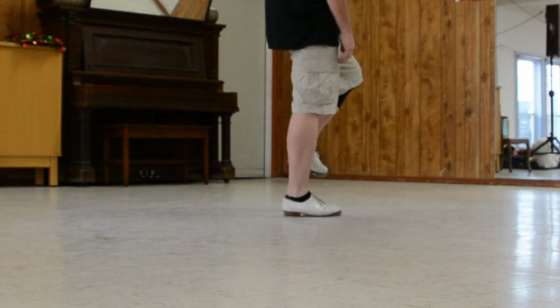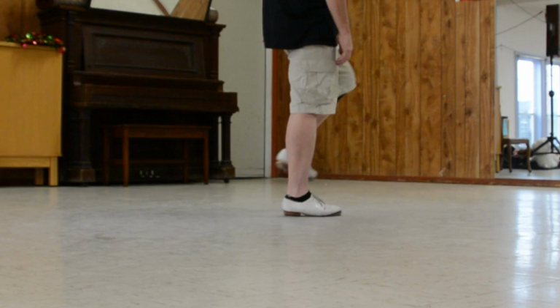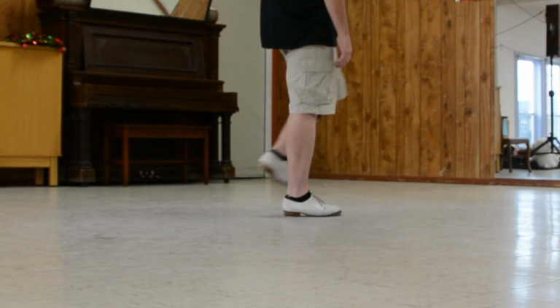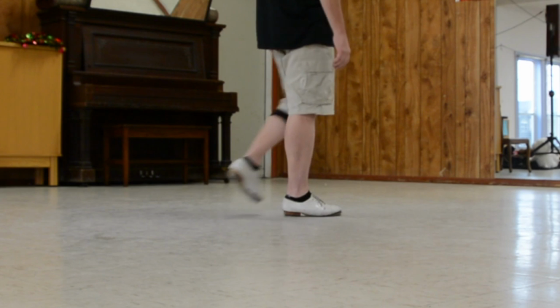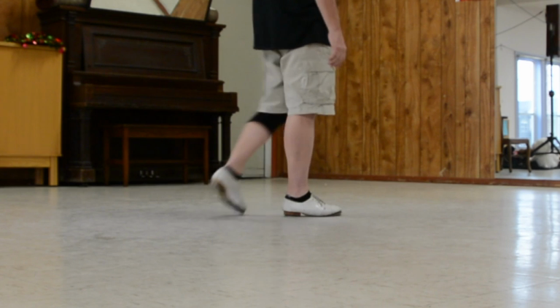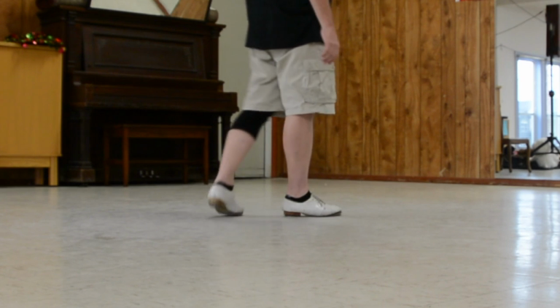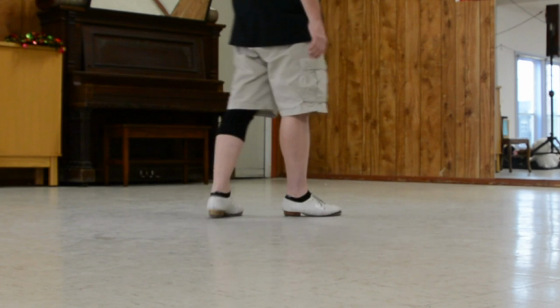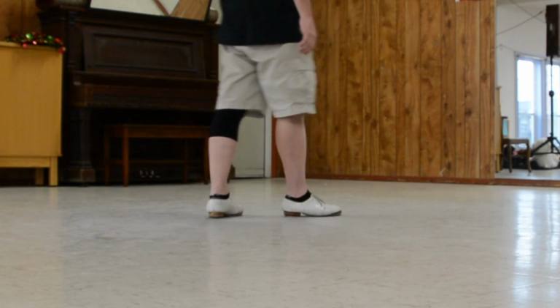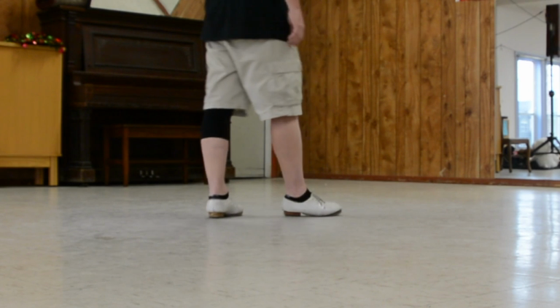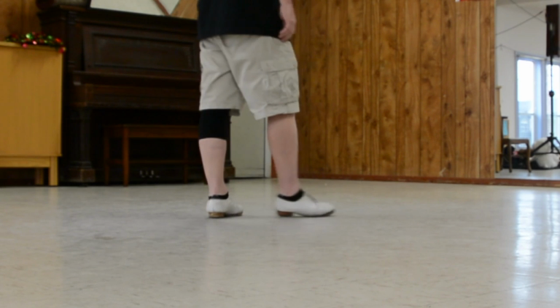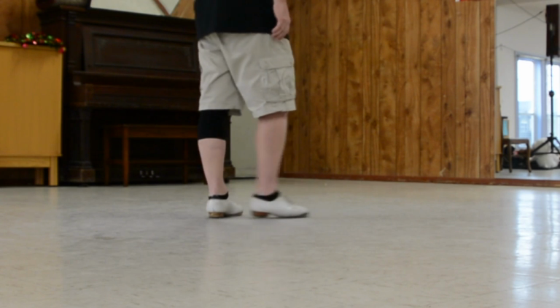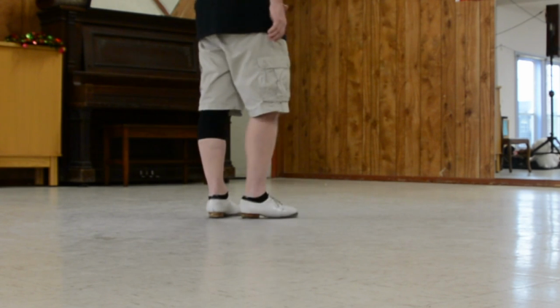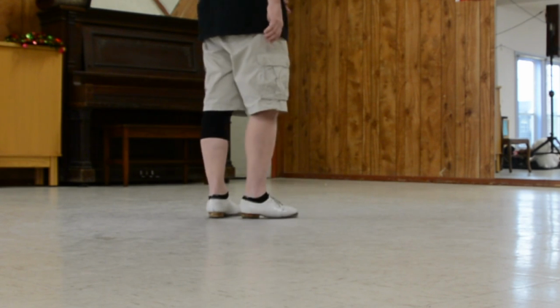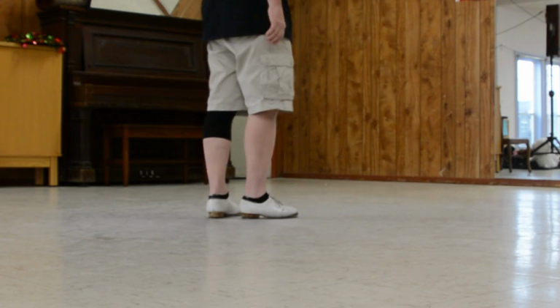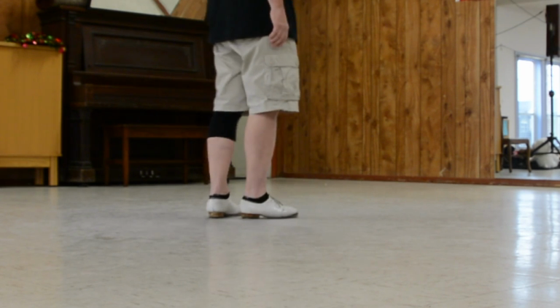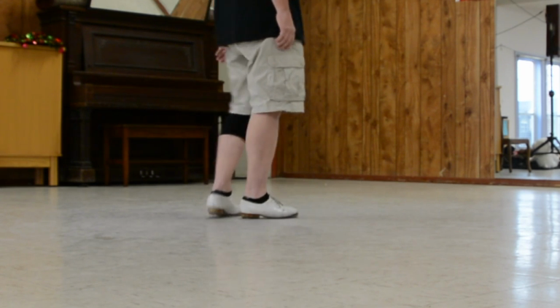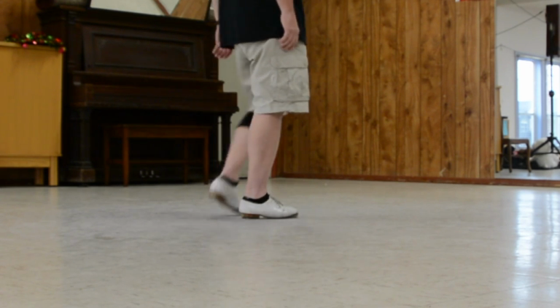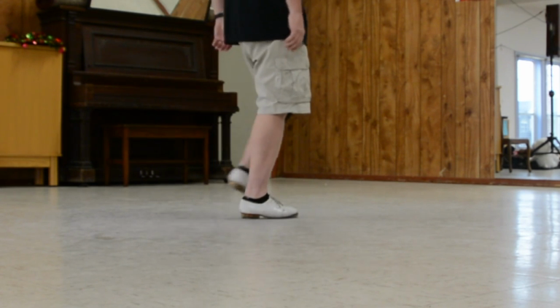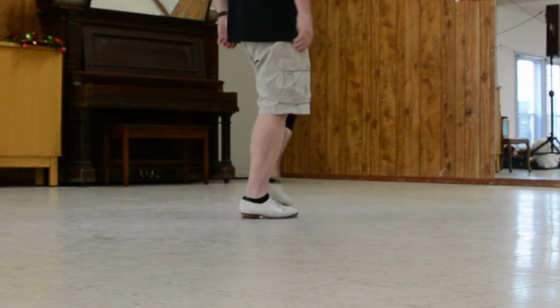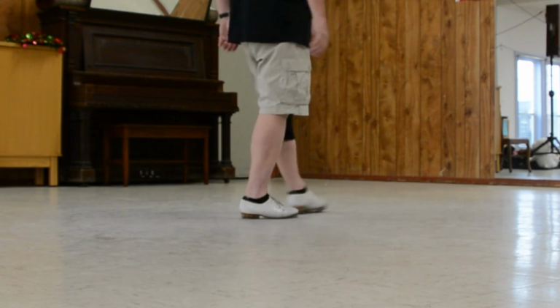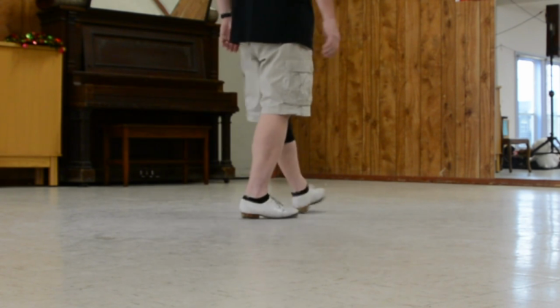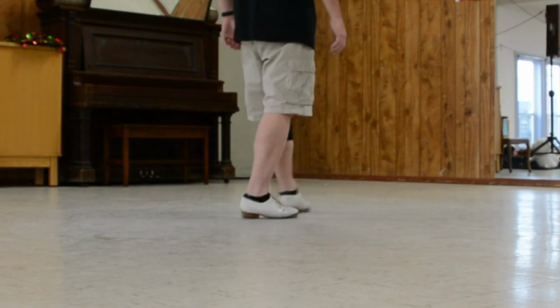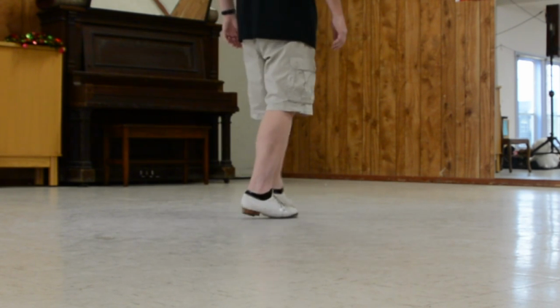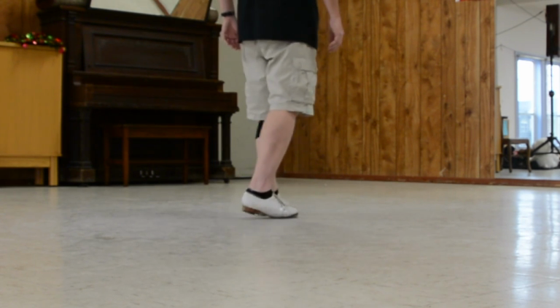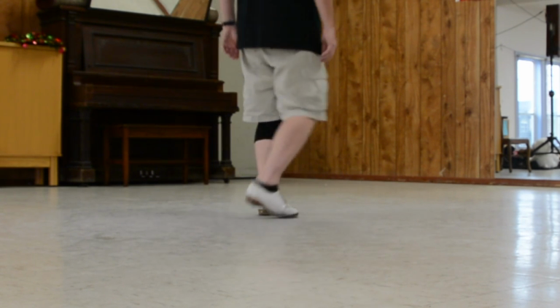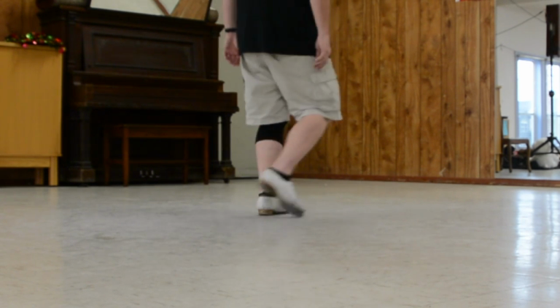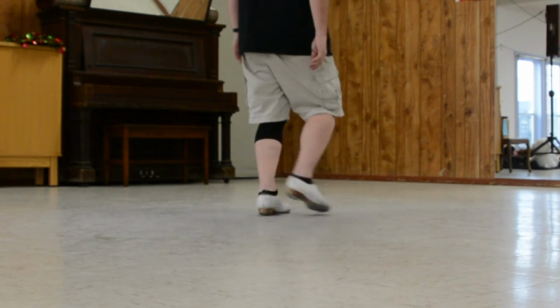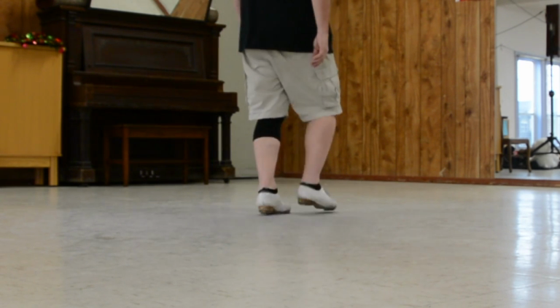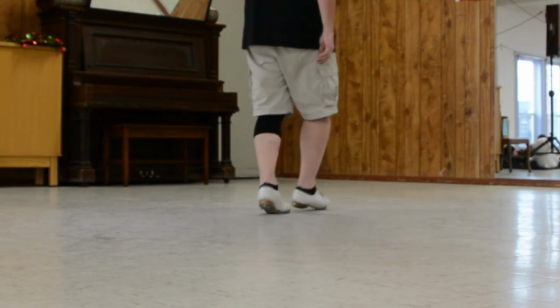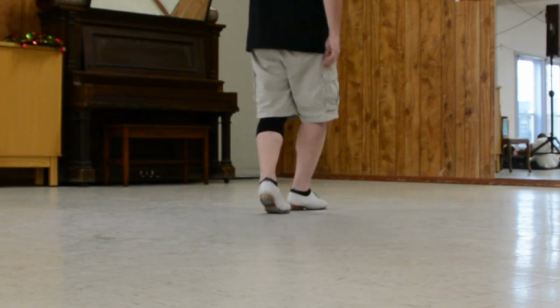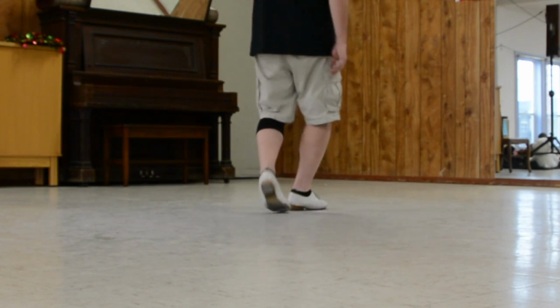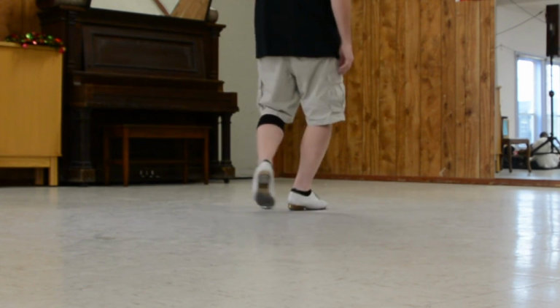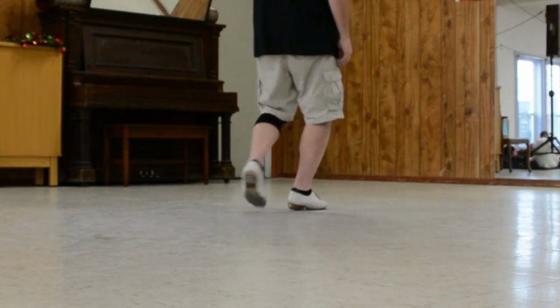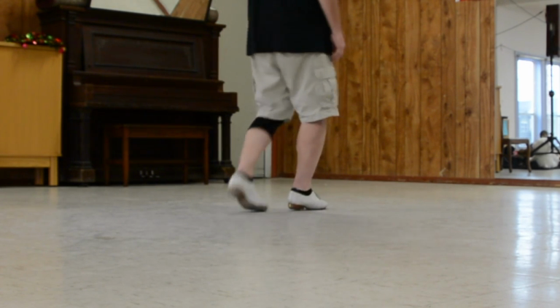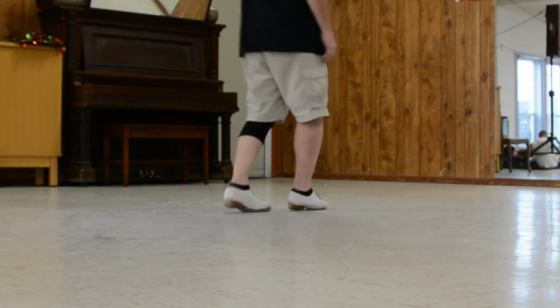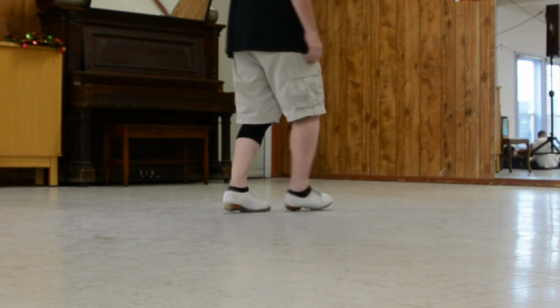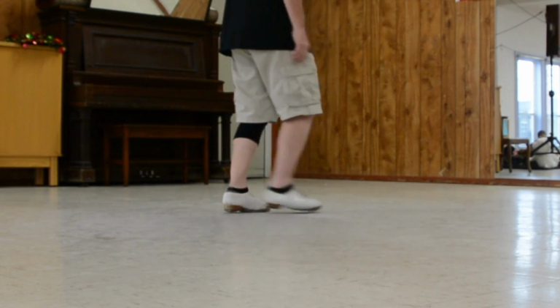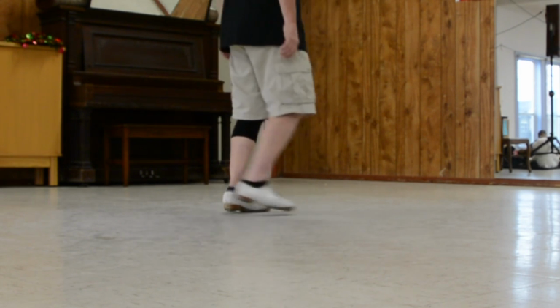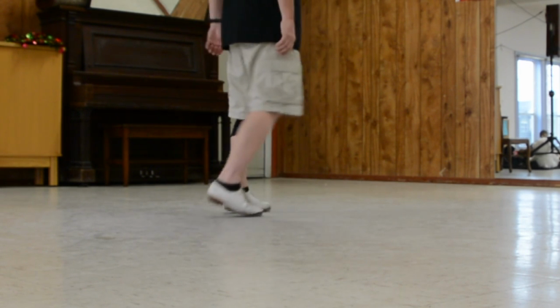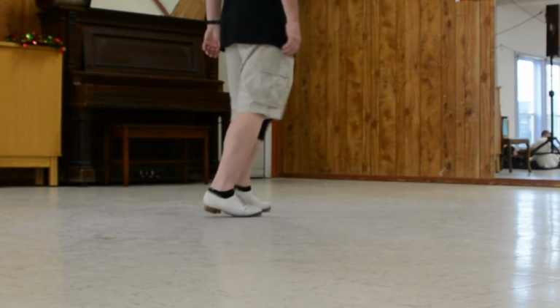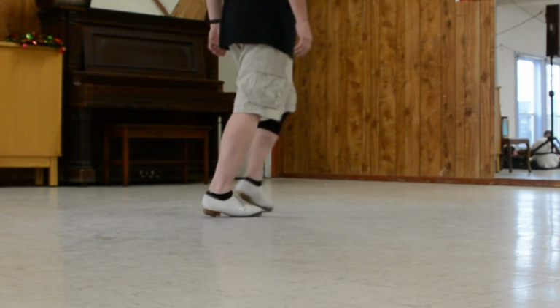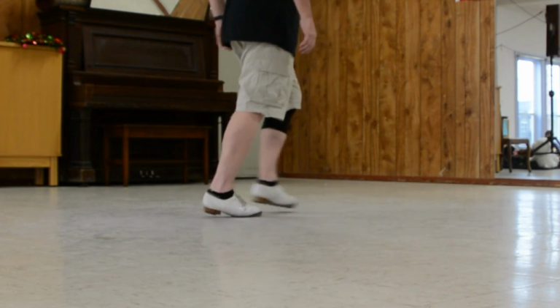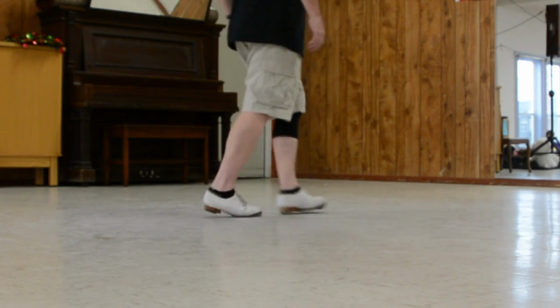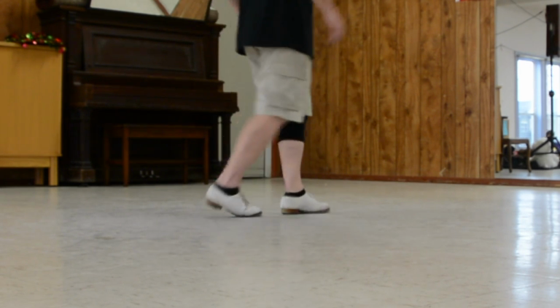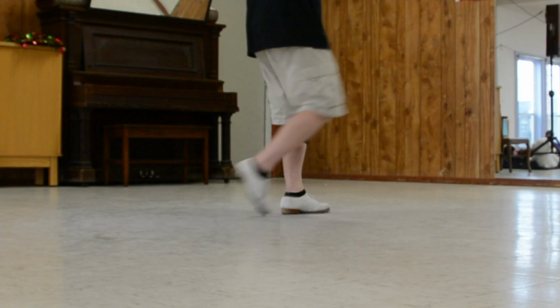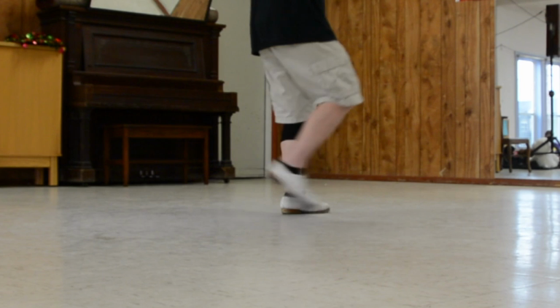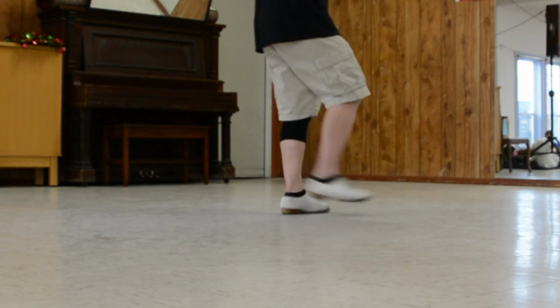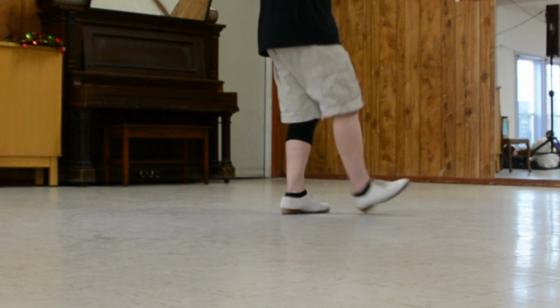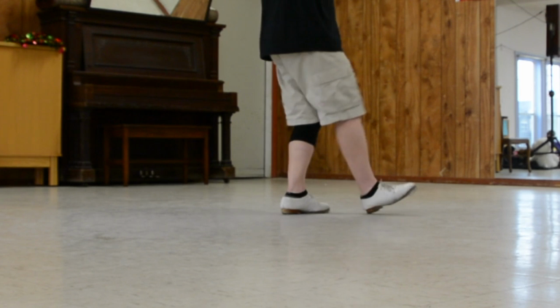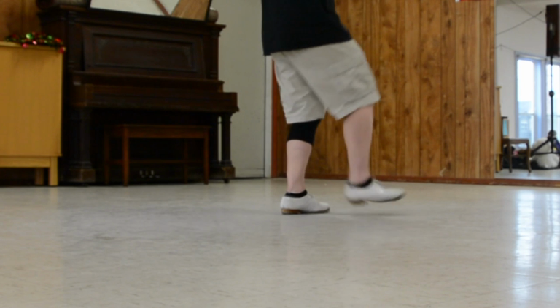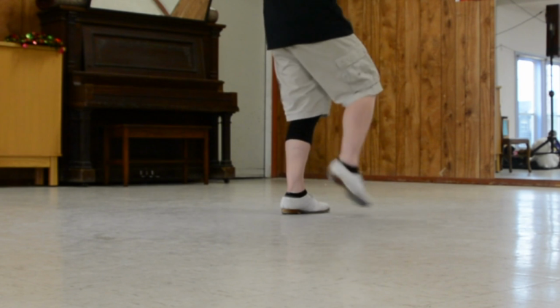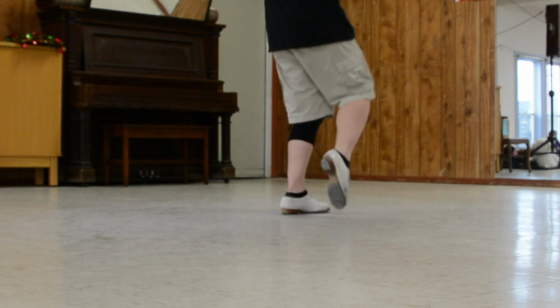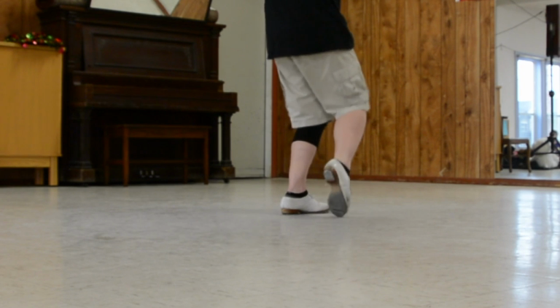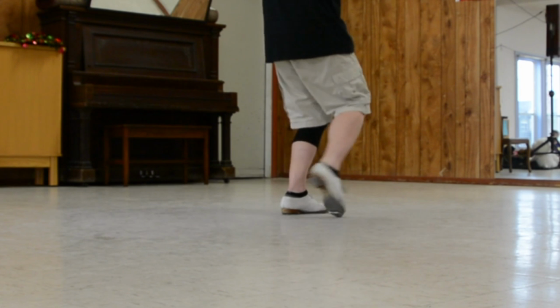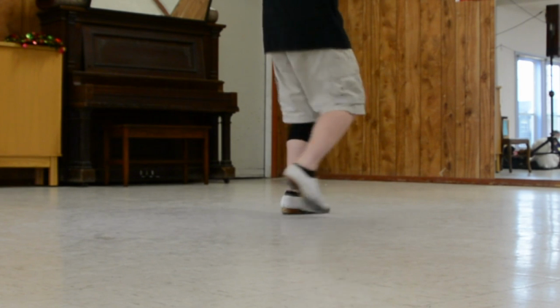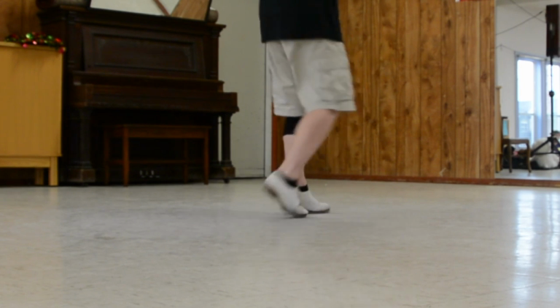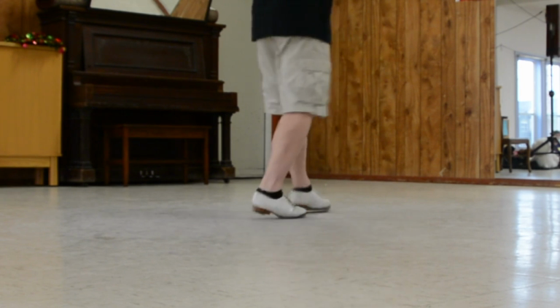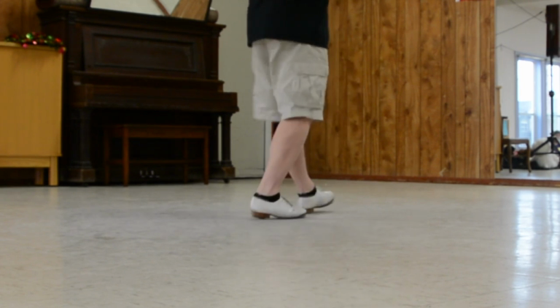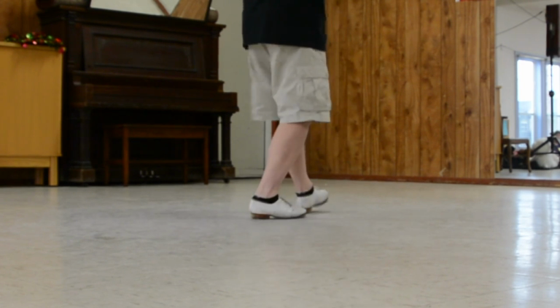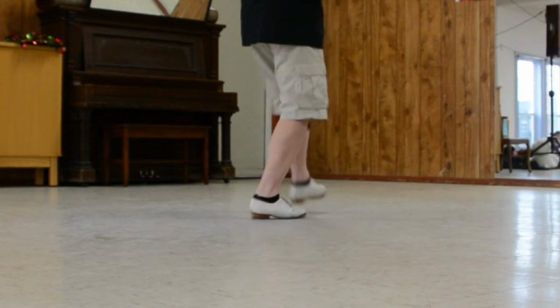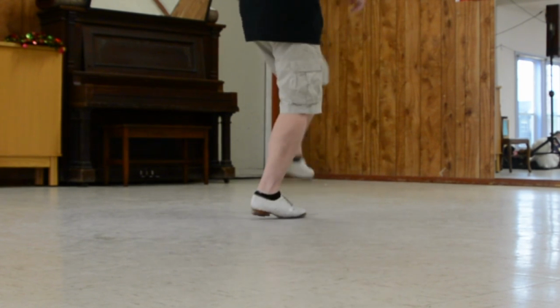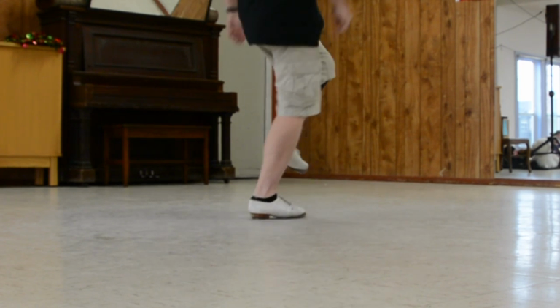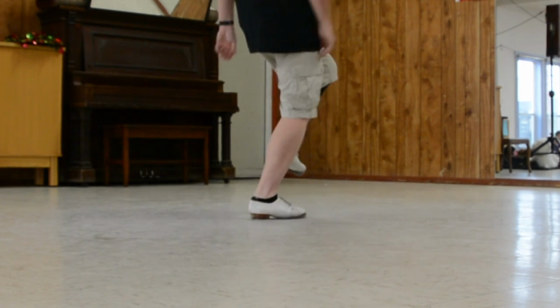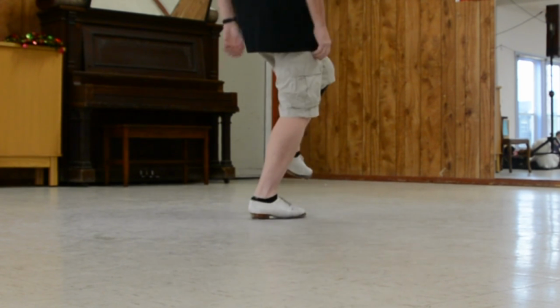So it starts like a mountain goat — and one, rock, two, rock, three, heel, toe, heel, lift.